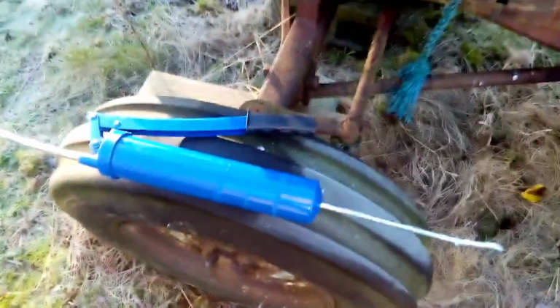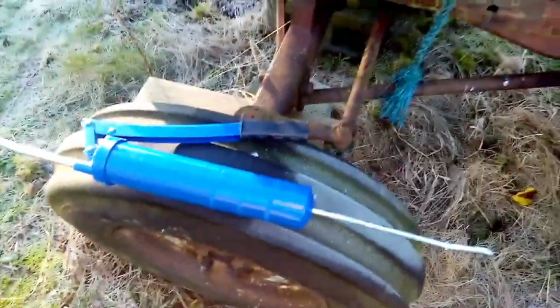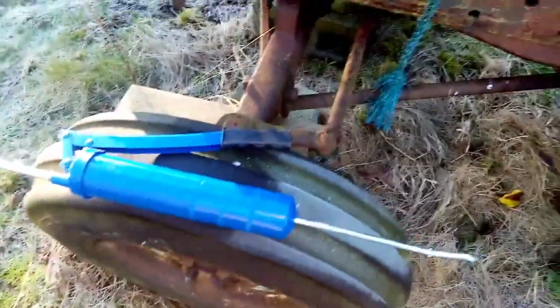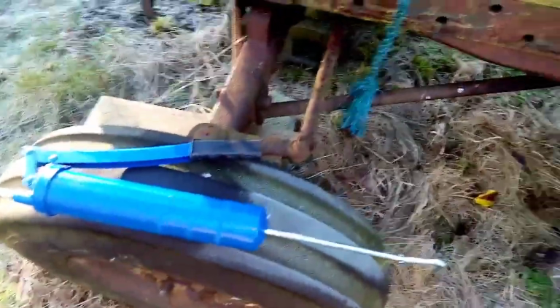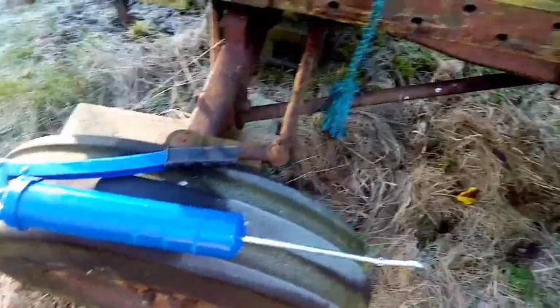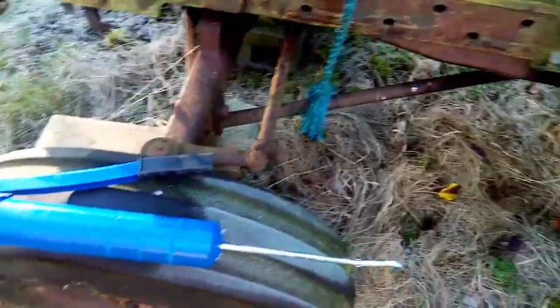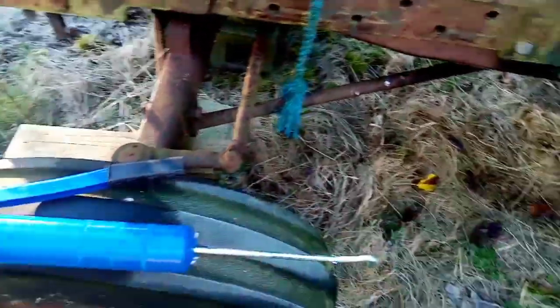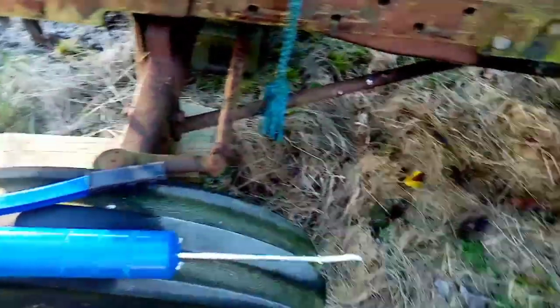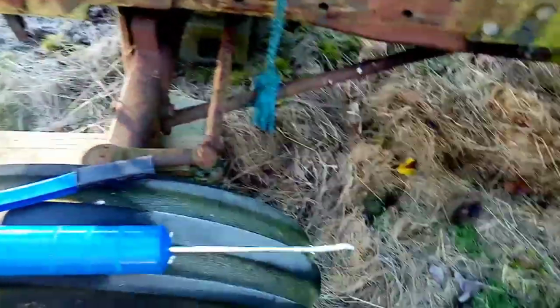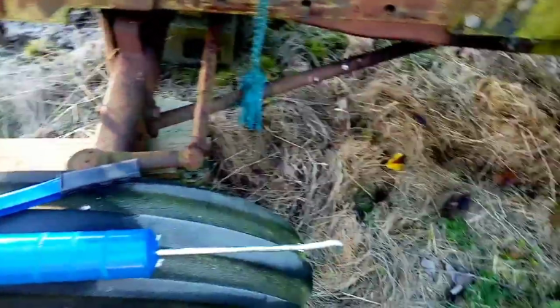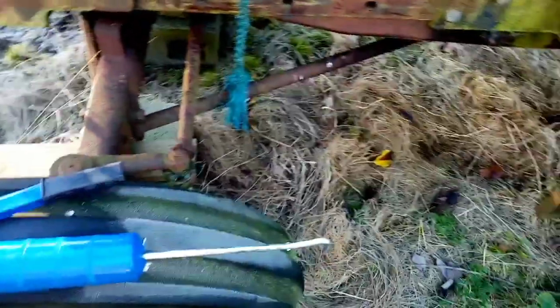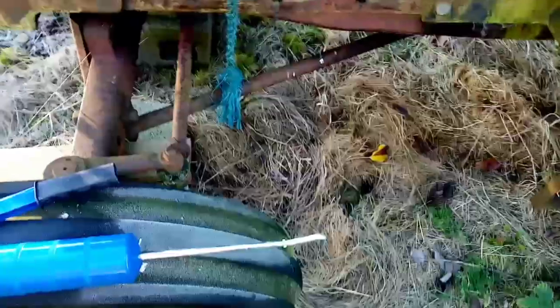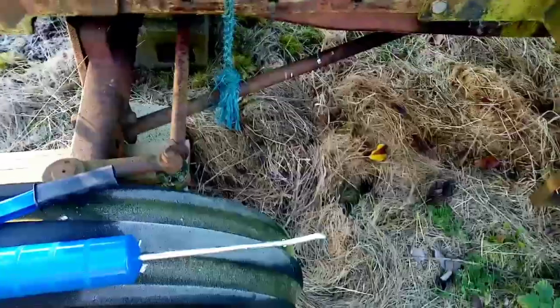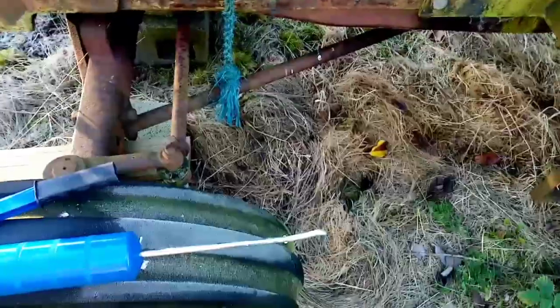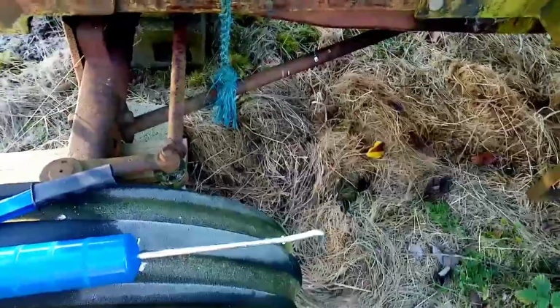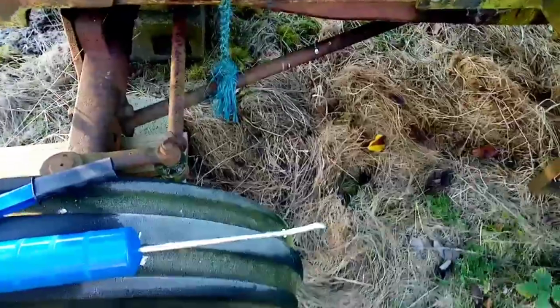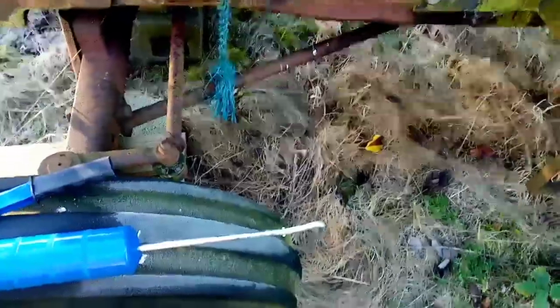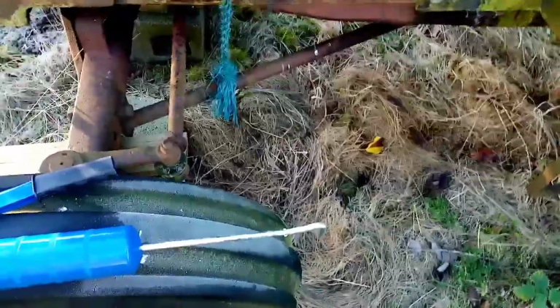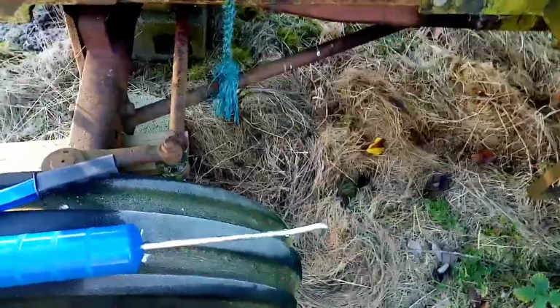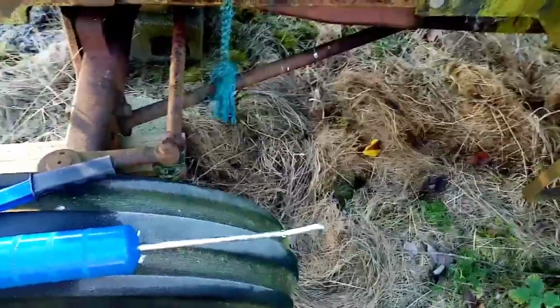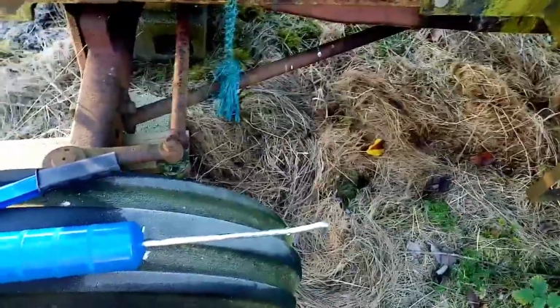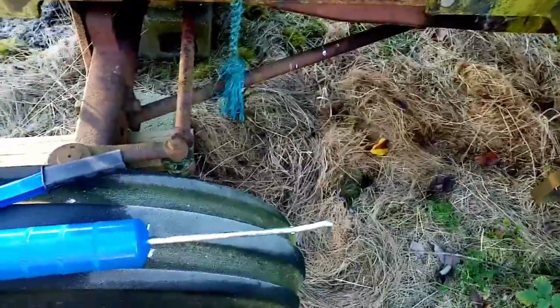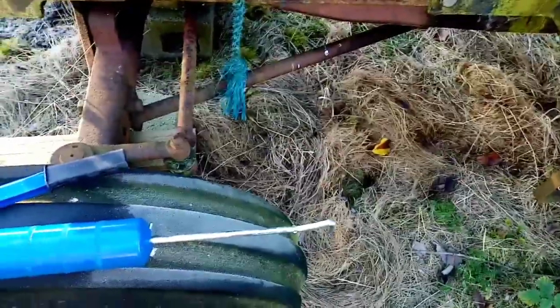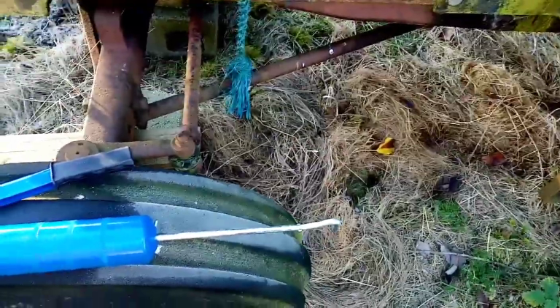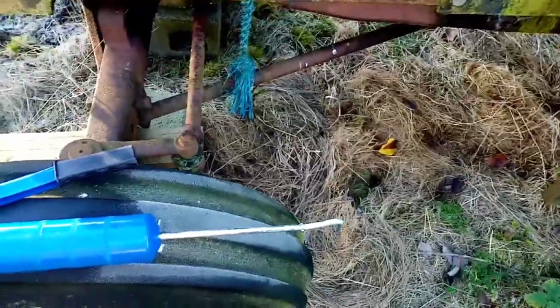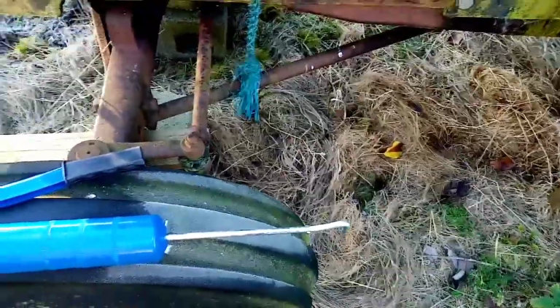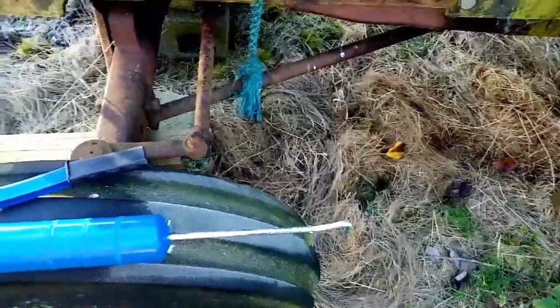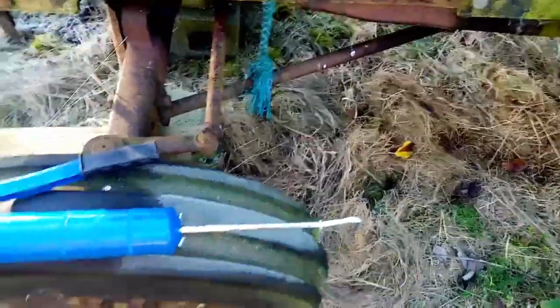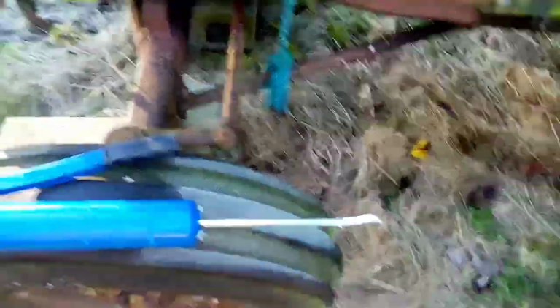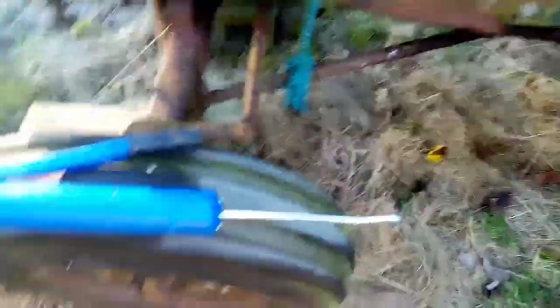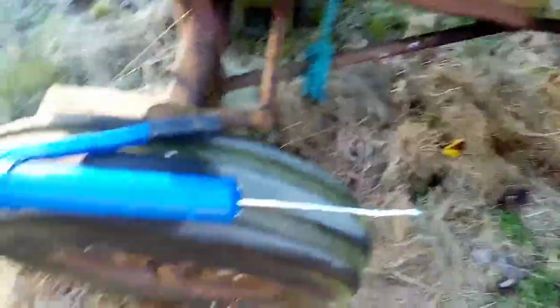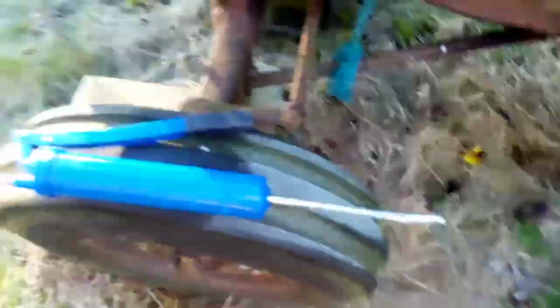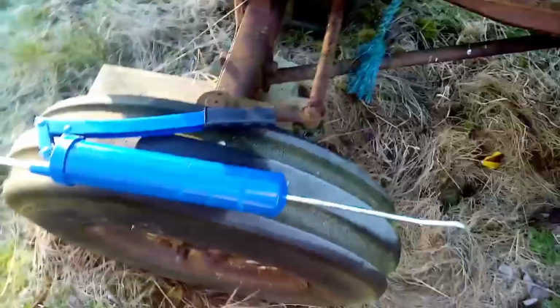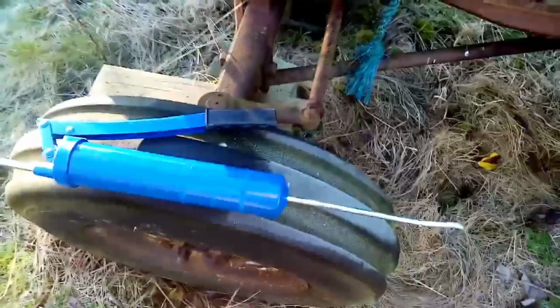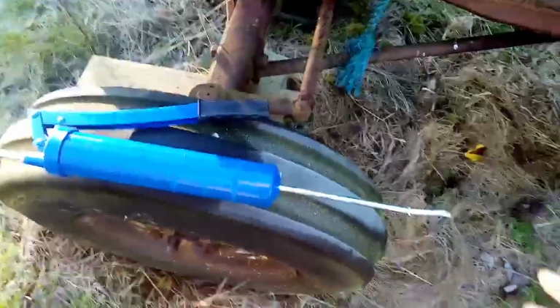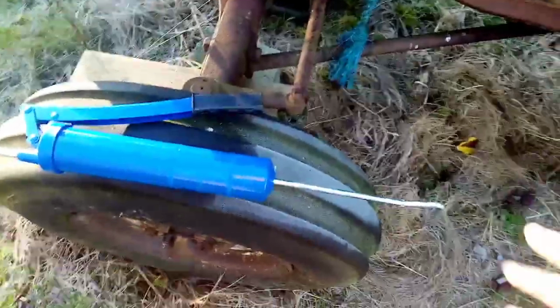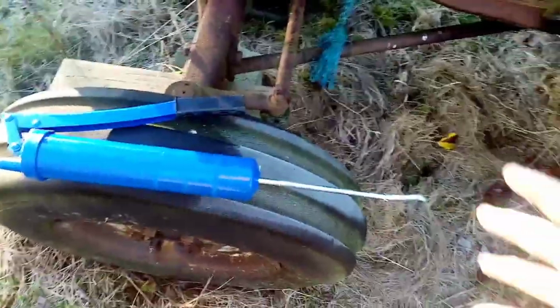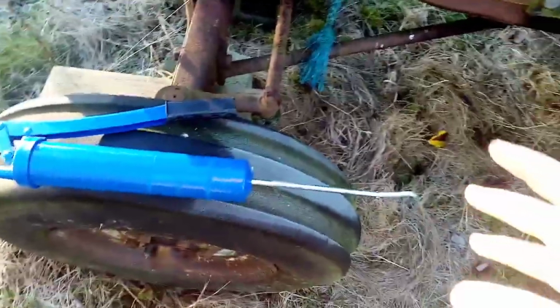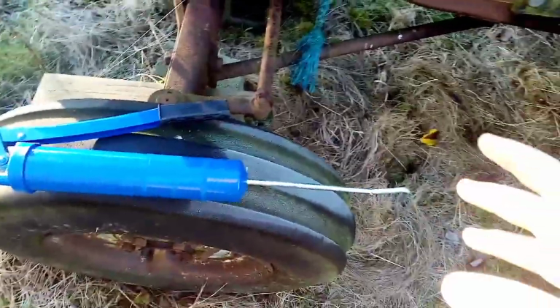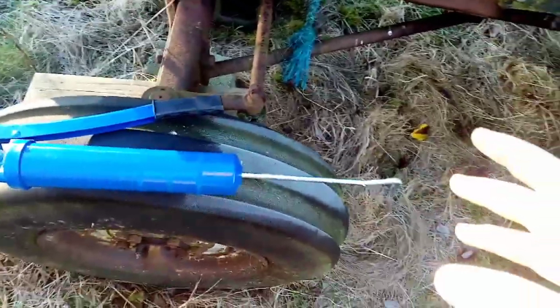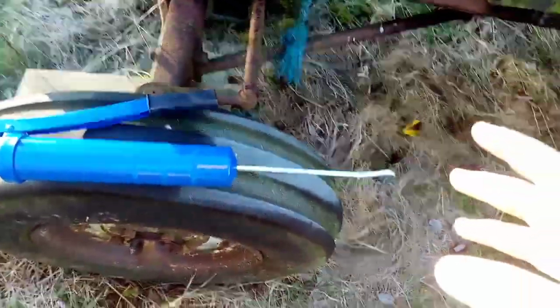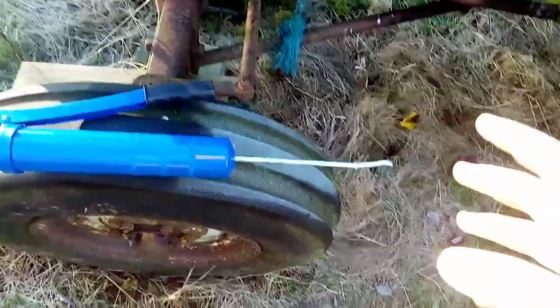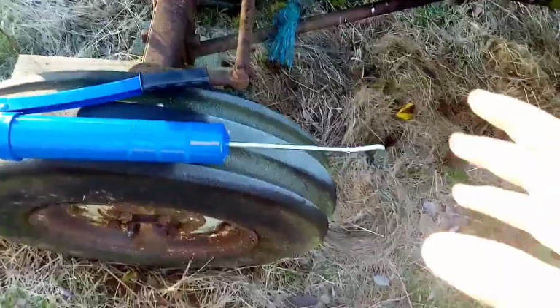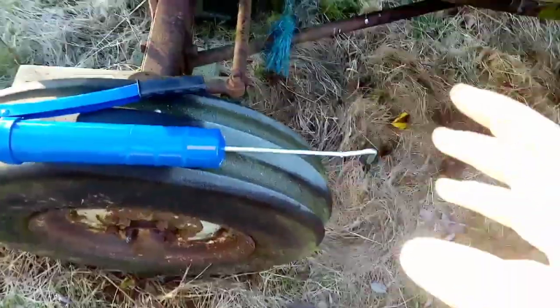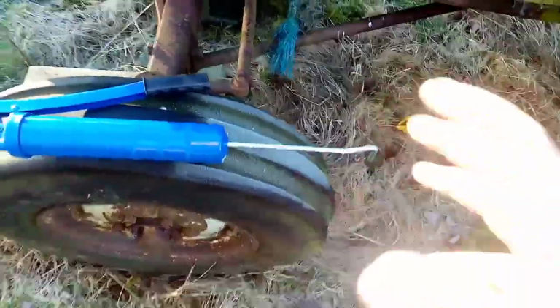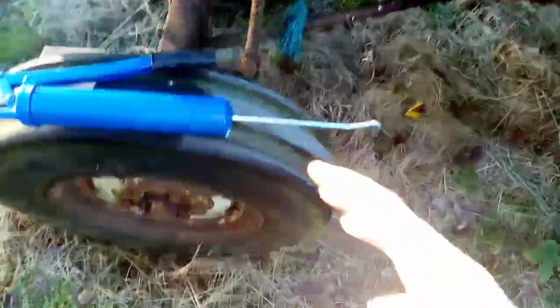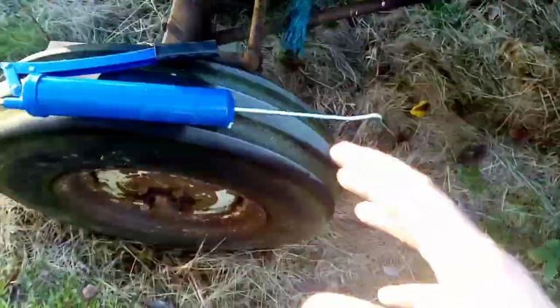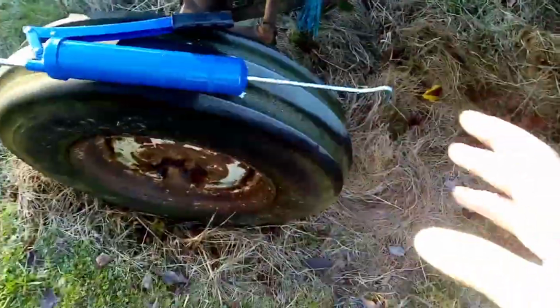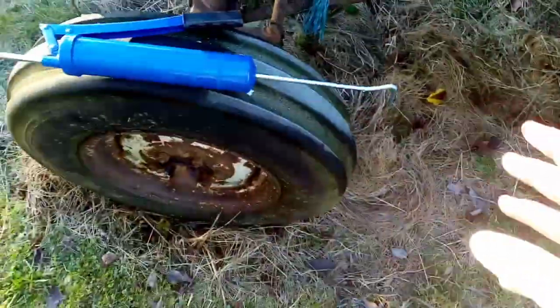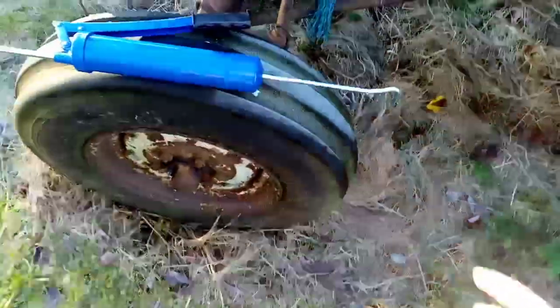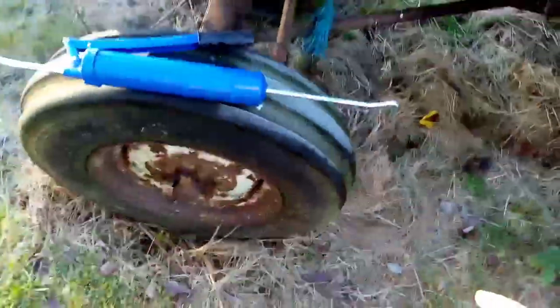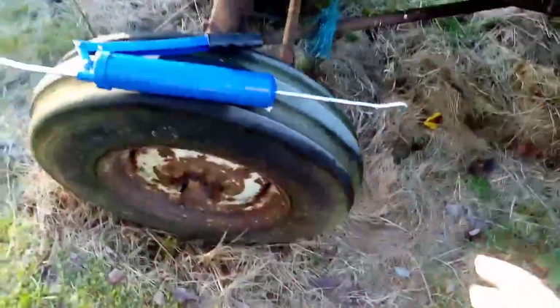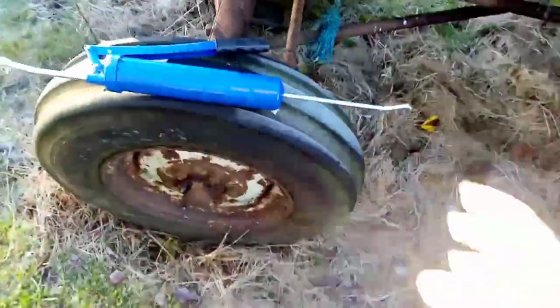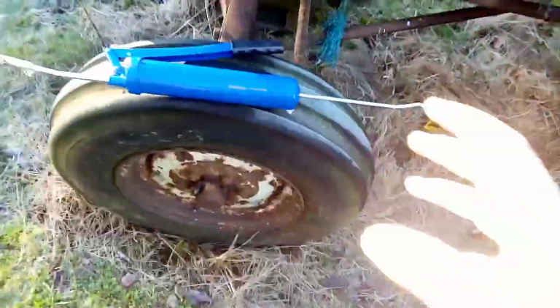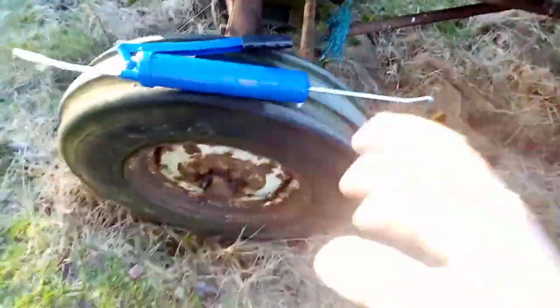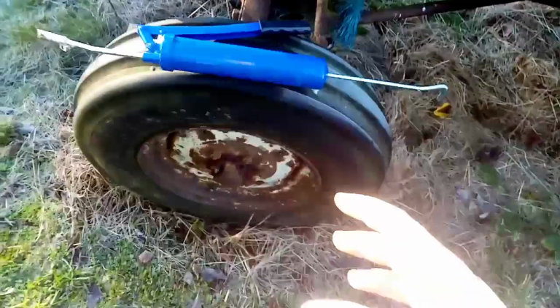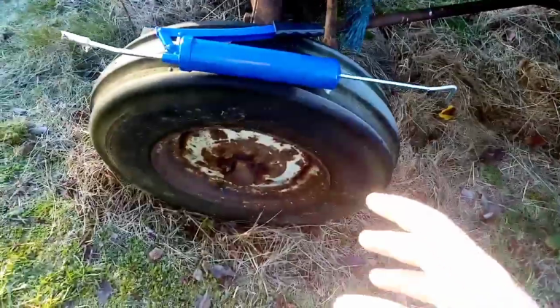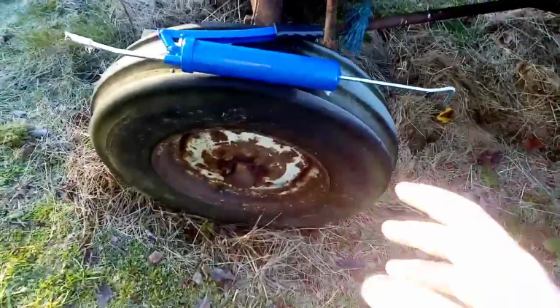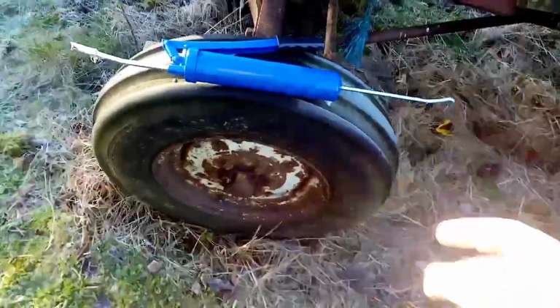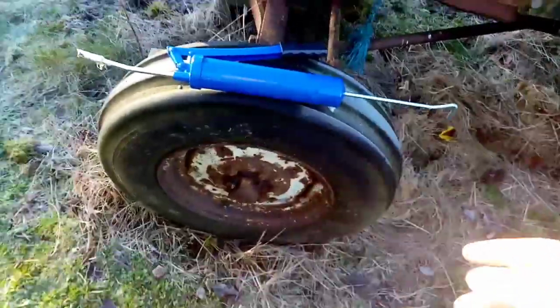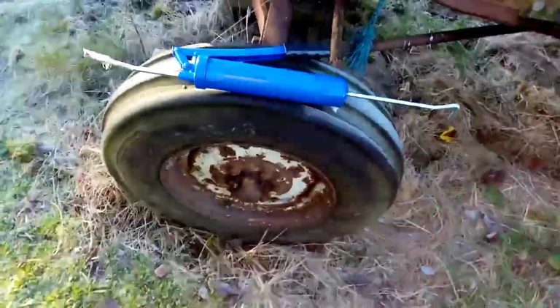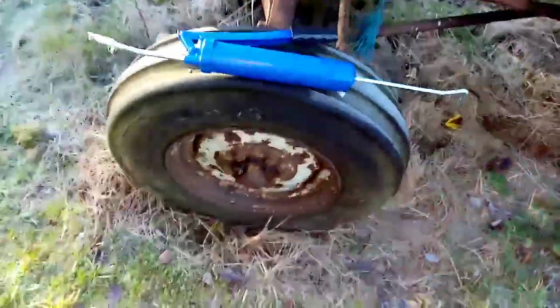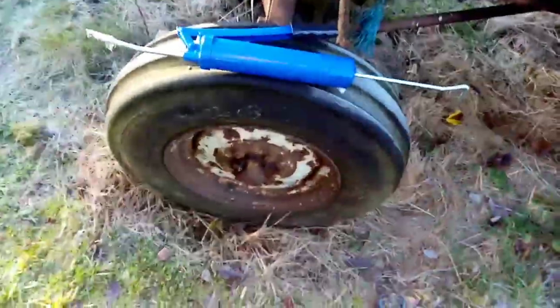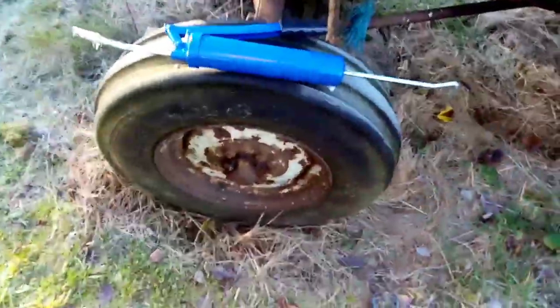Essentially, there are so many grease points on the tractor. Essentially where metal meets metal is where there could be a grease nipple.